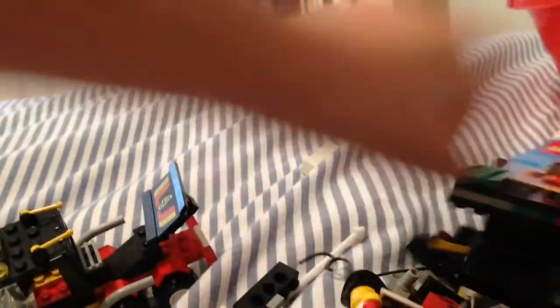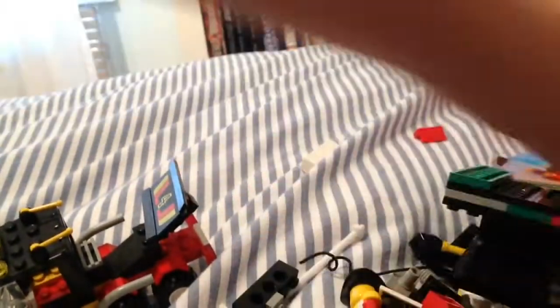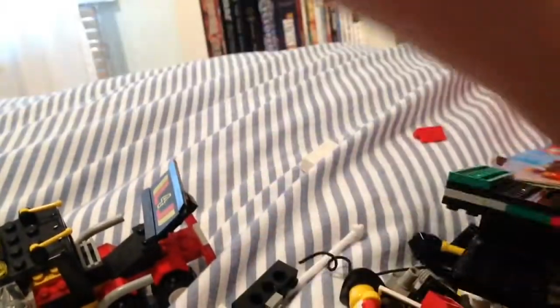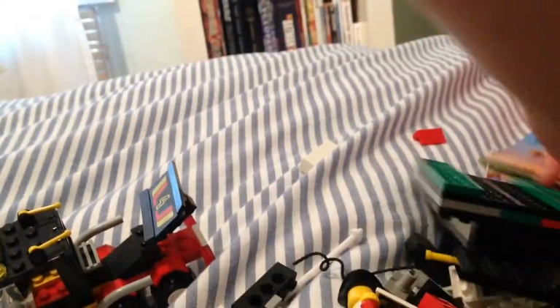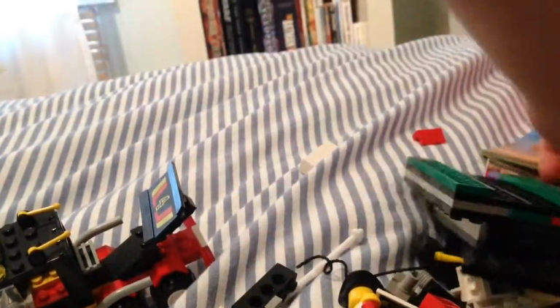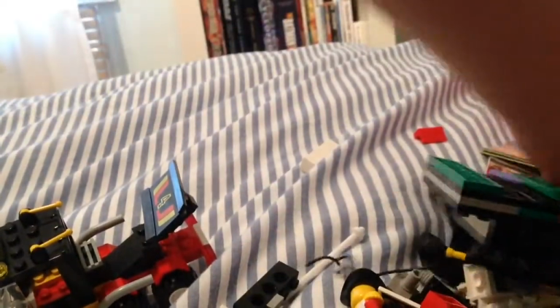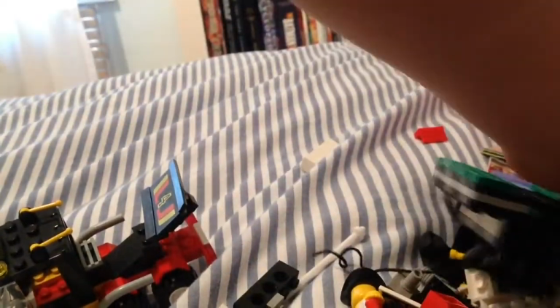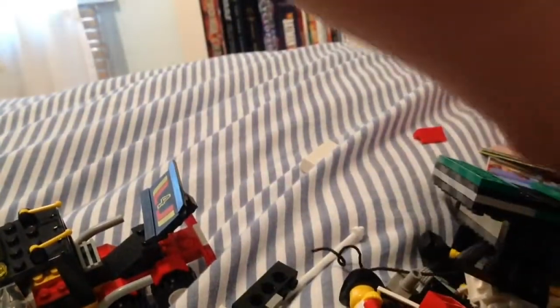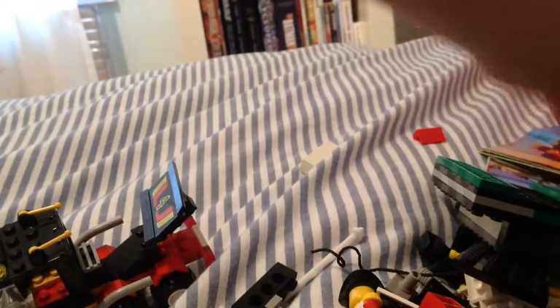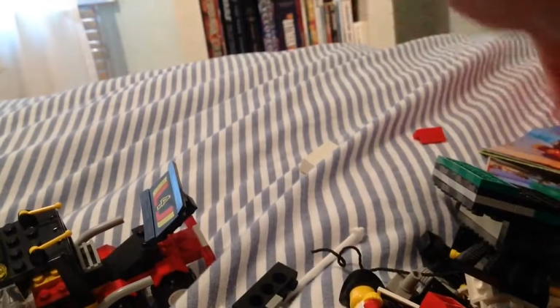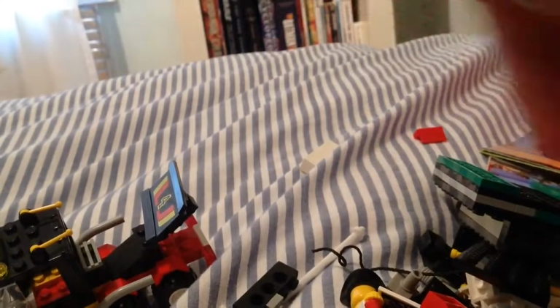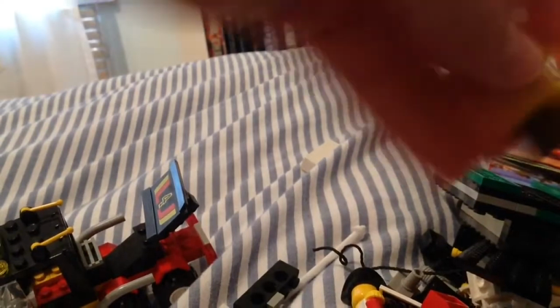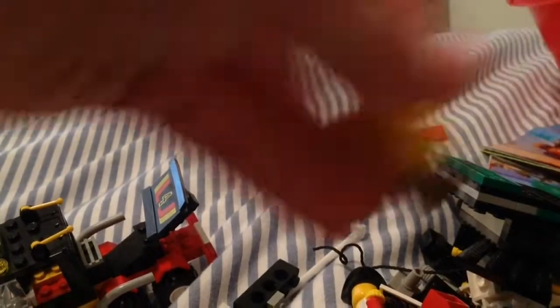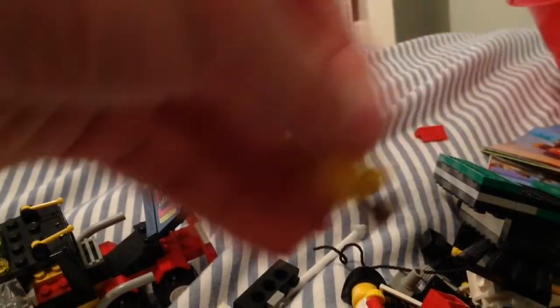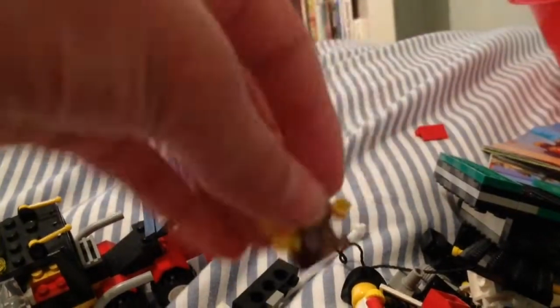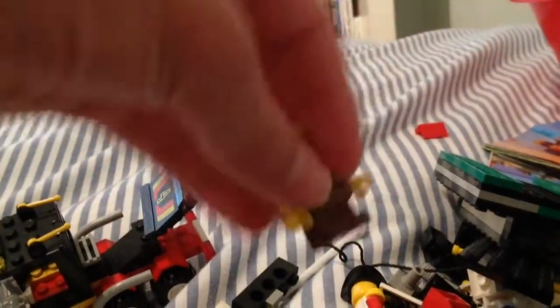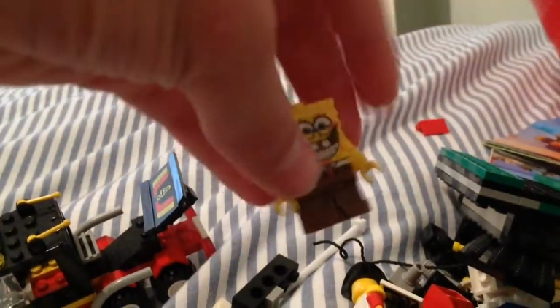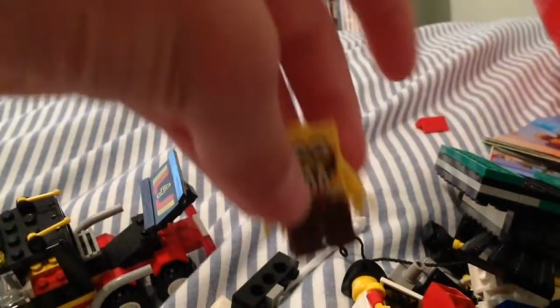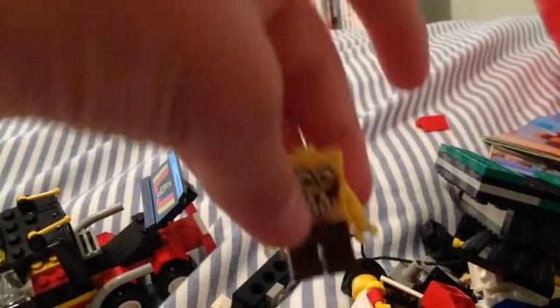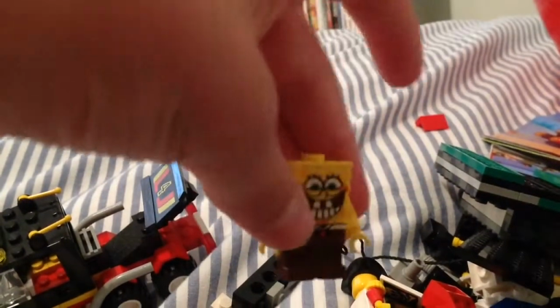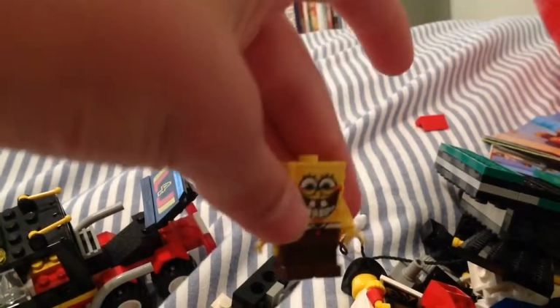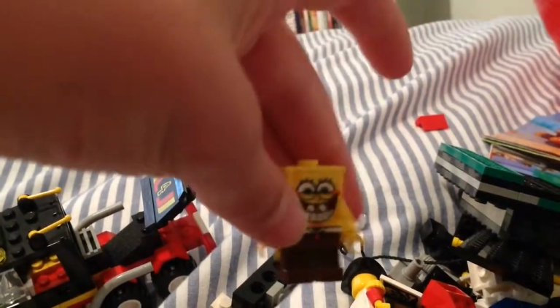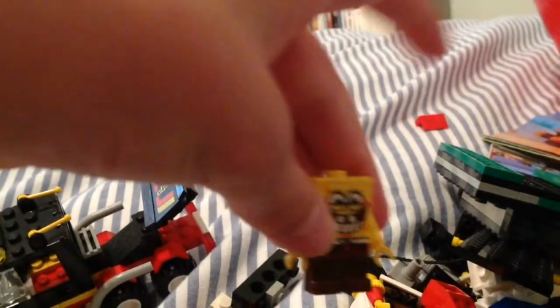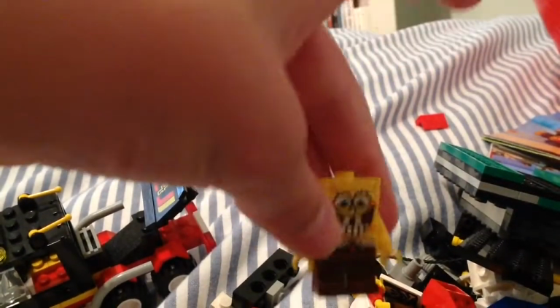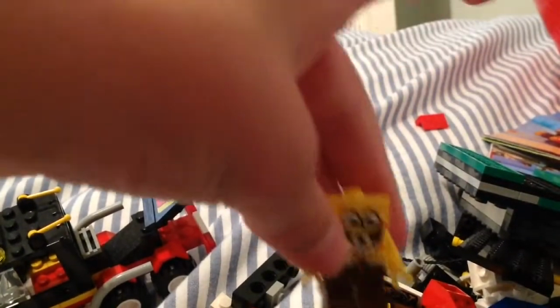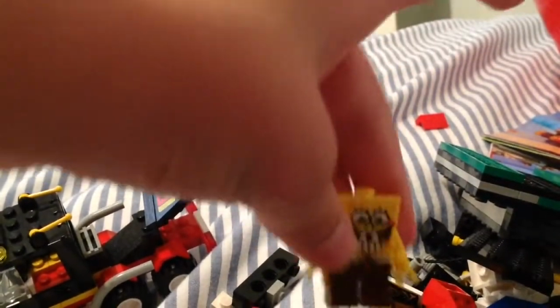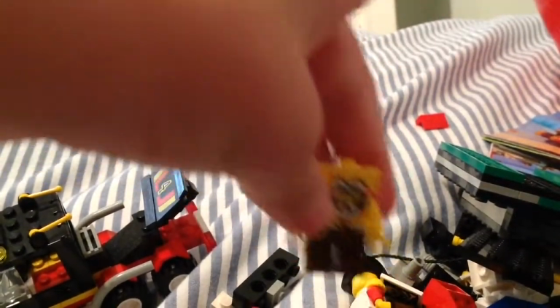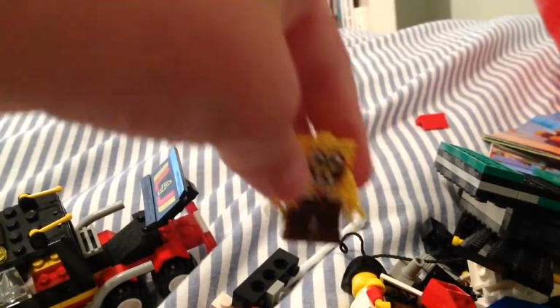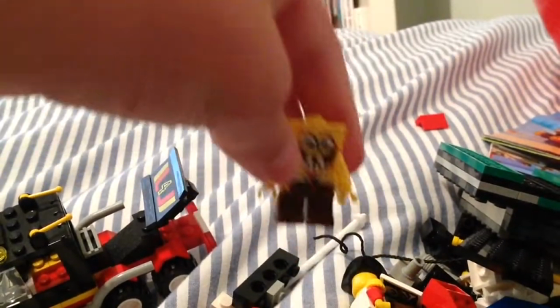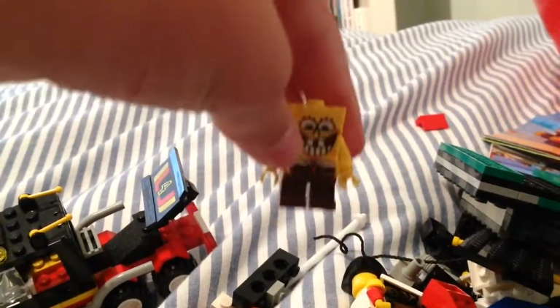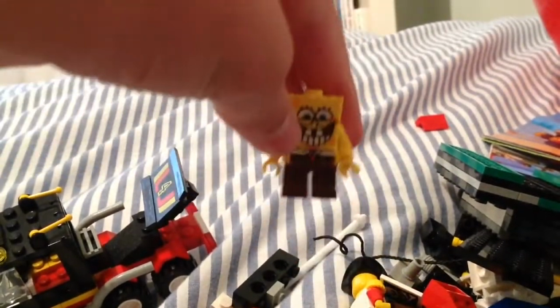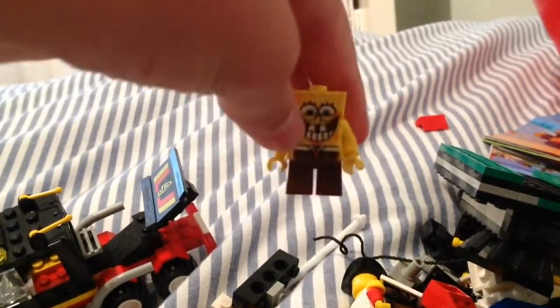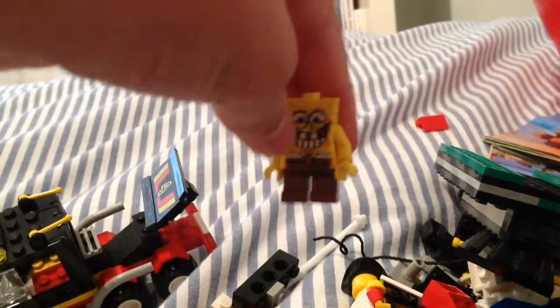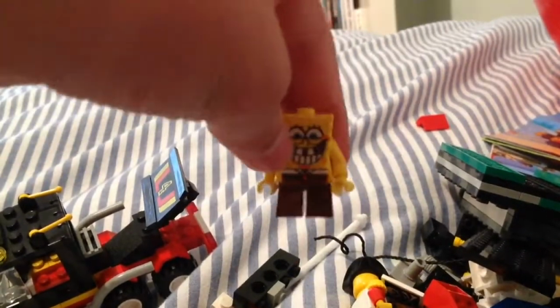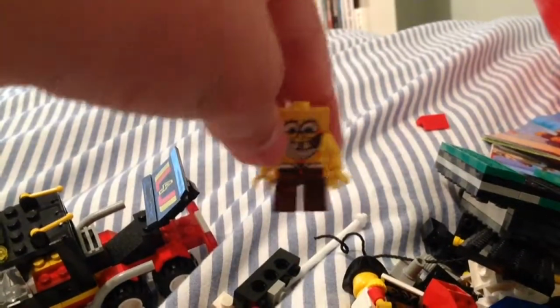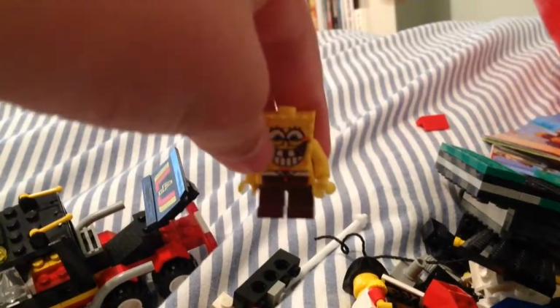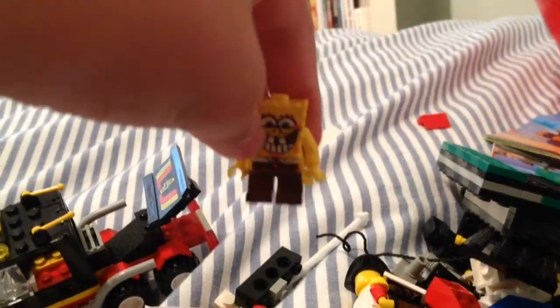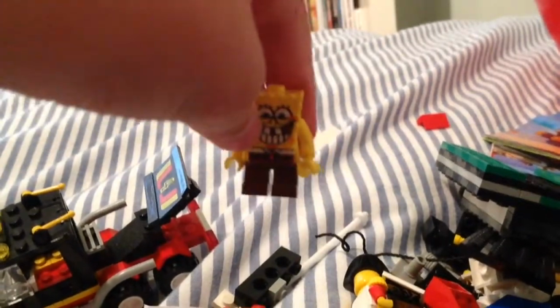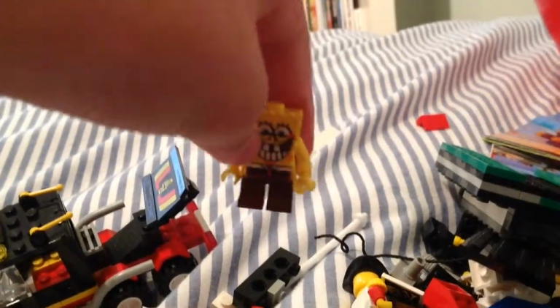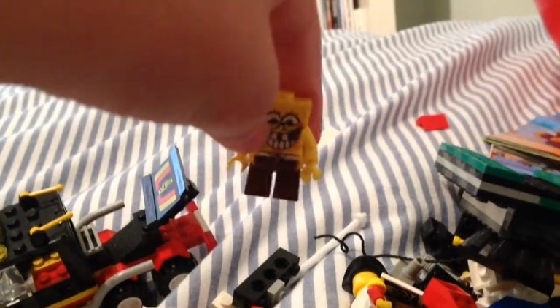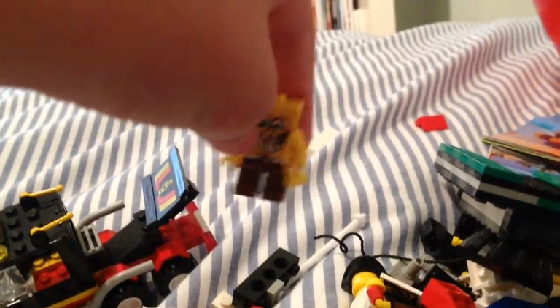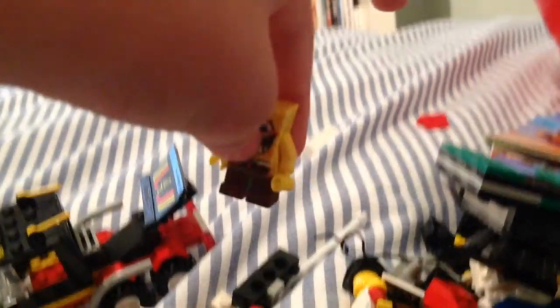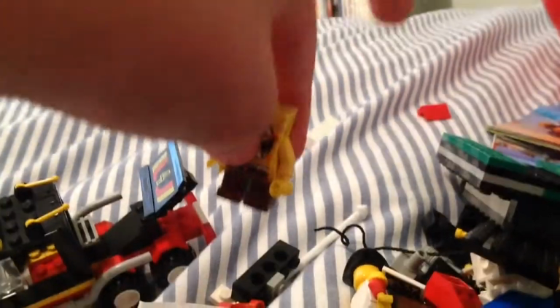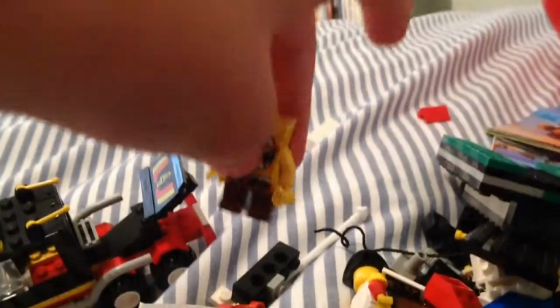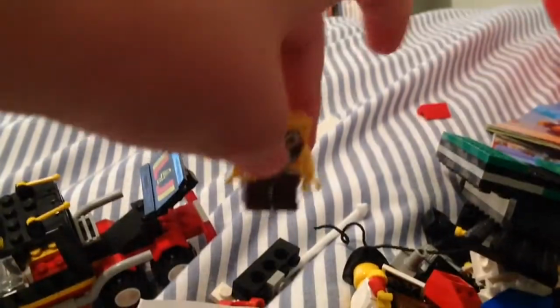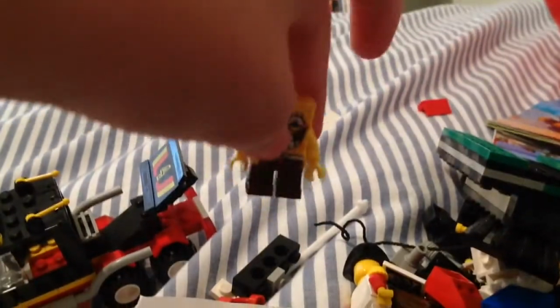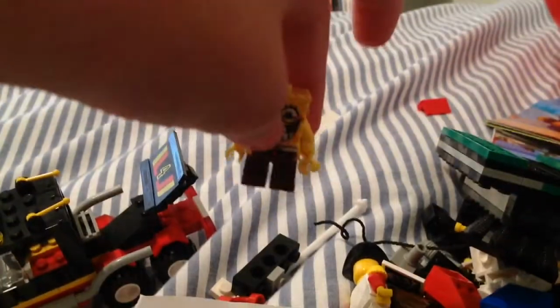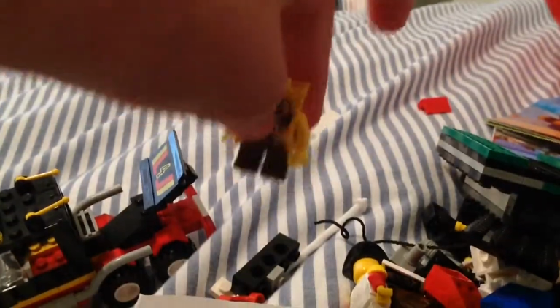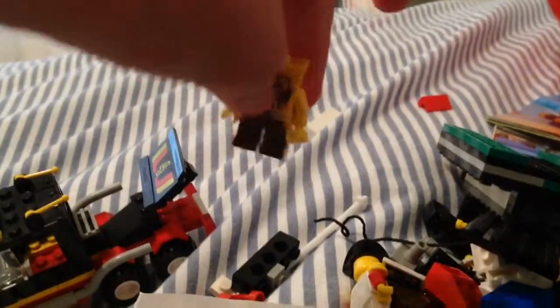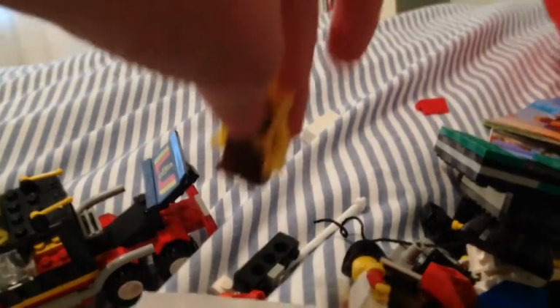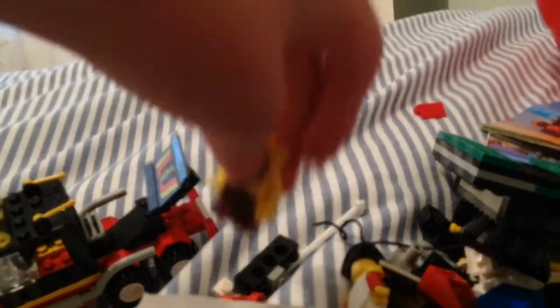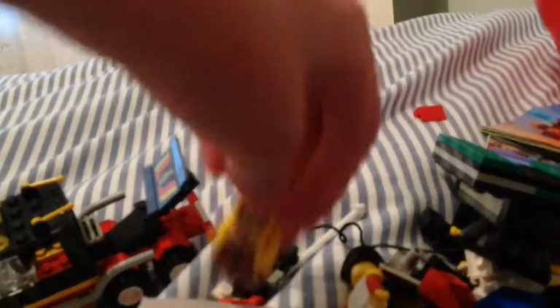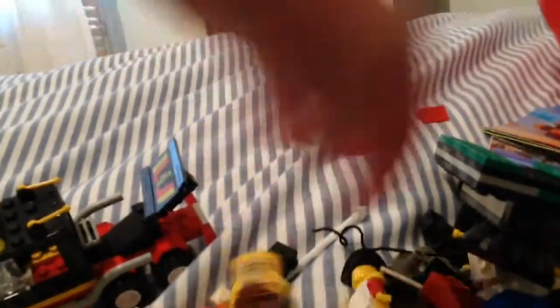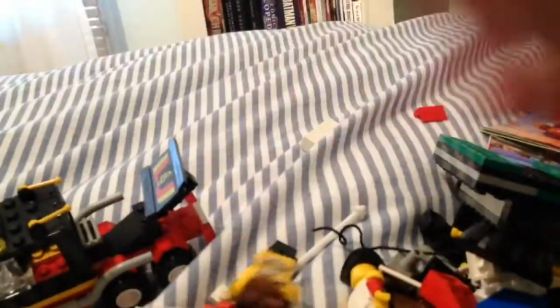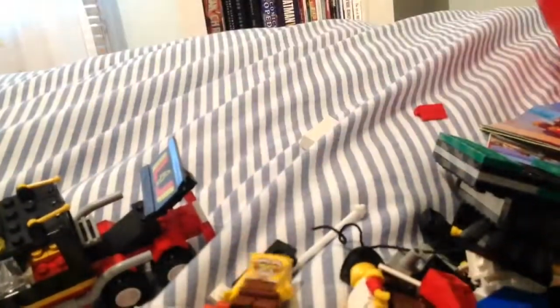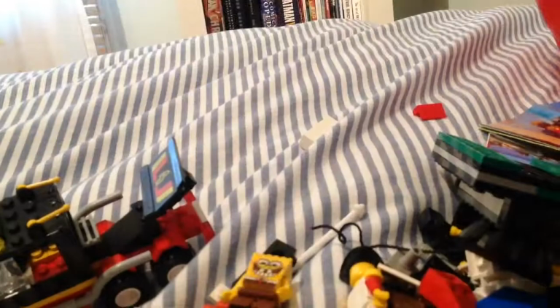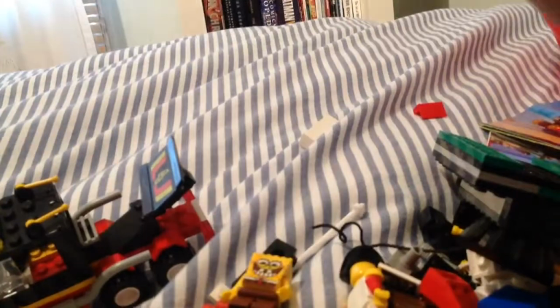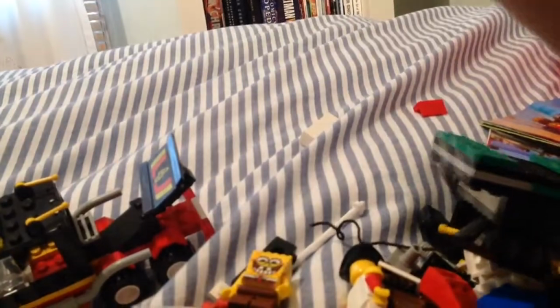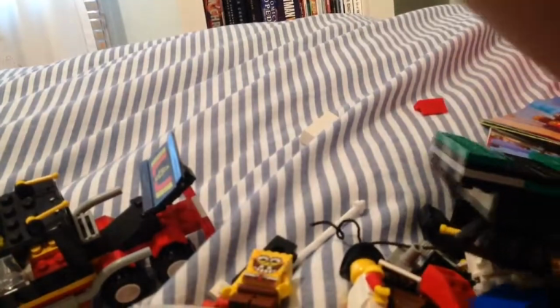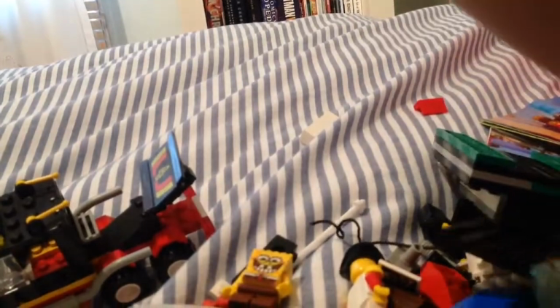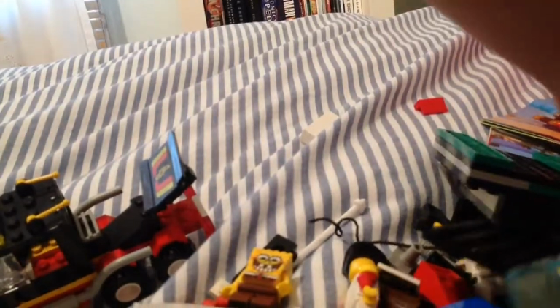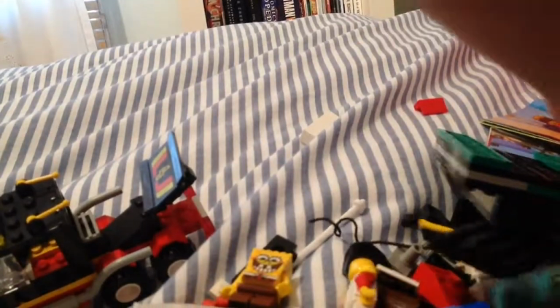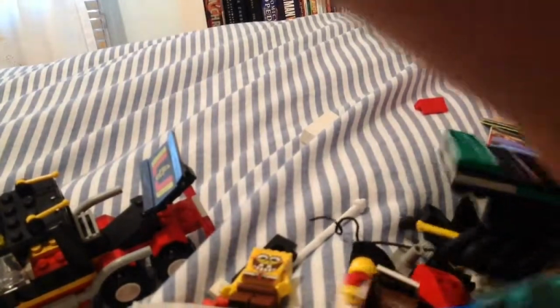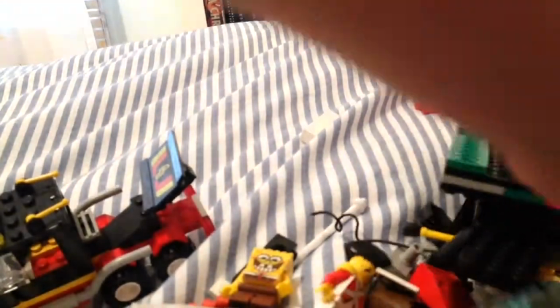I also have Spongebob. He's not that special, and he's not that old, but I just think he's cool.